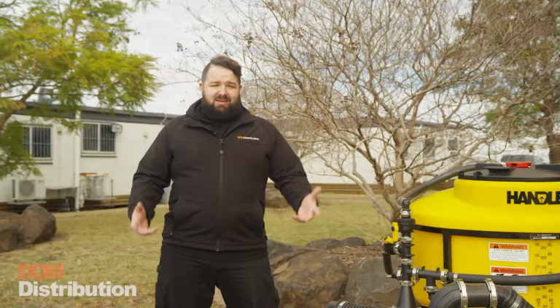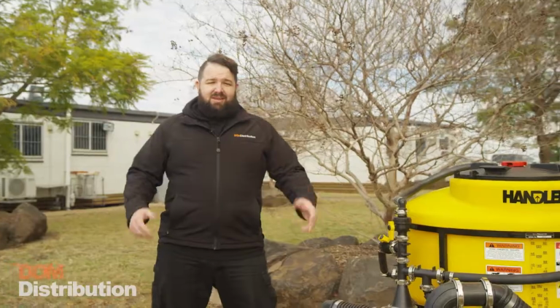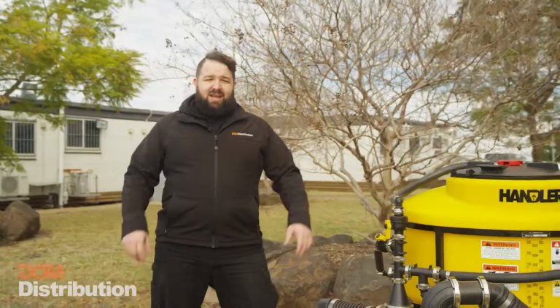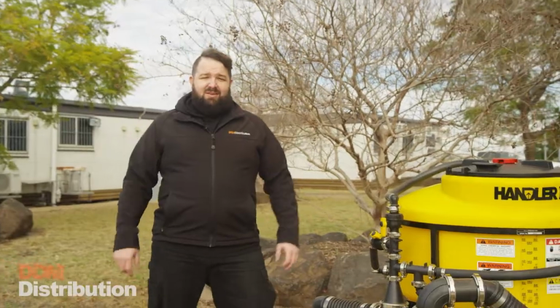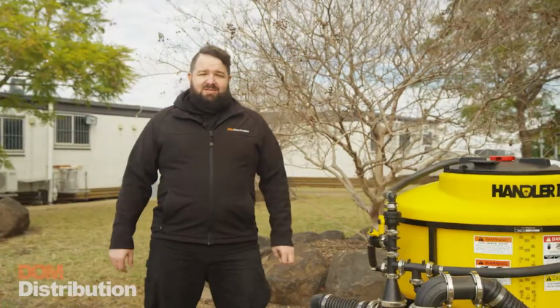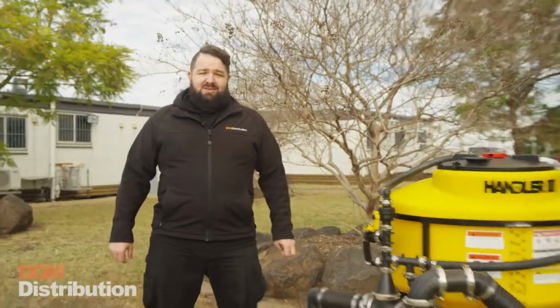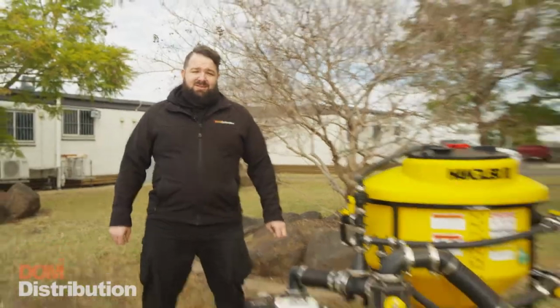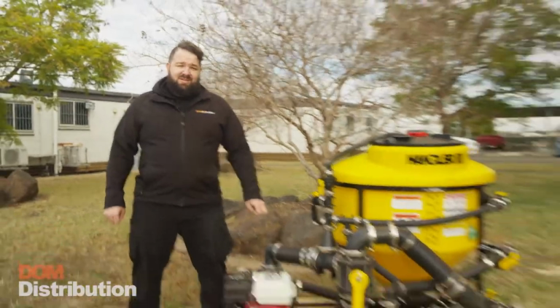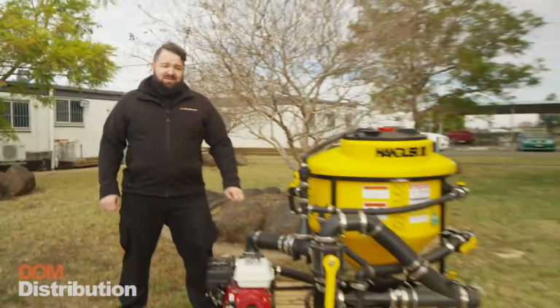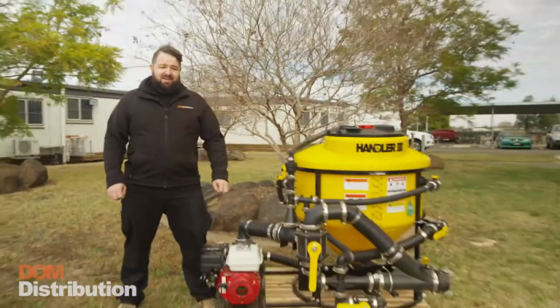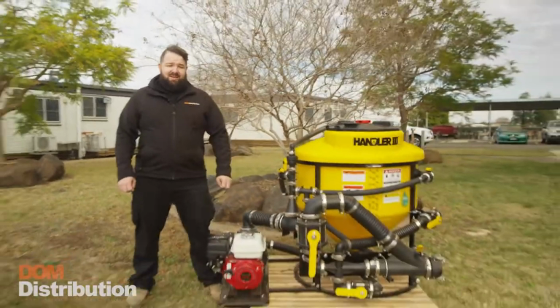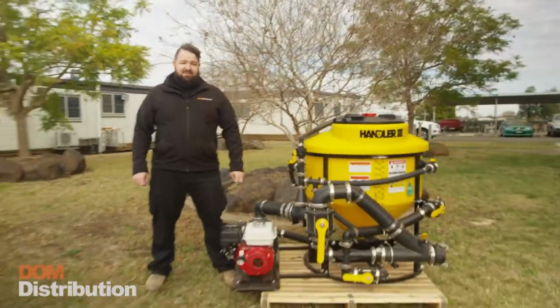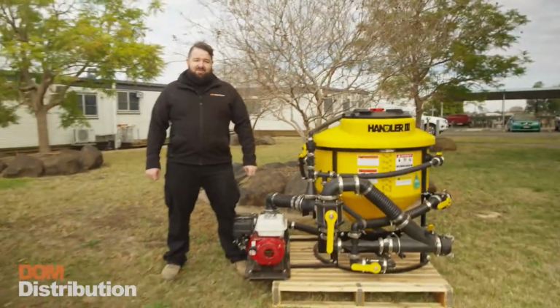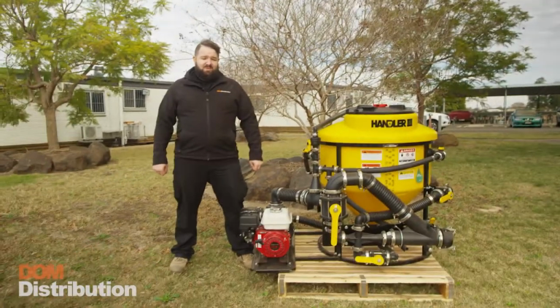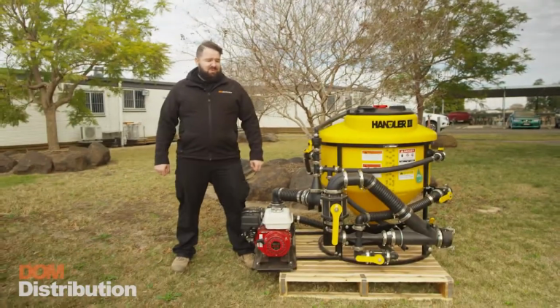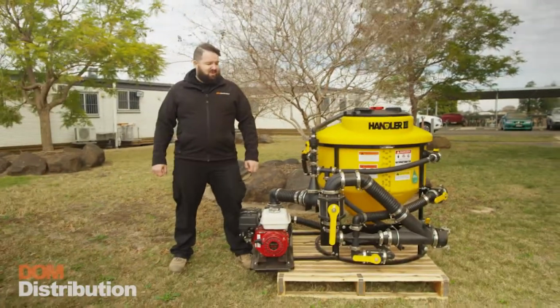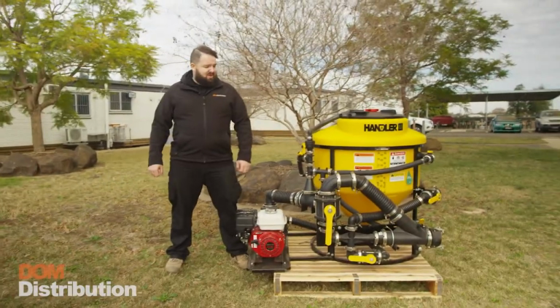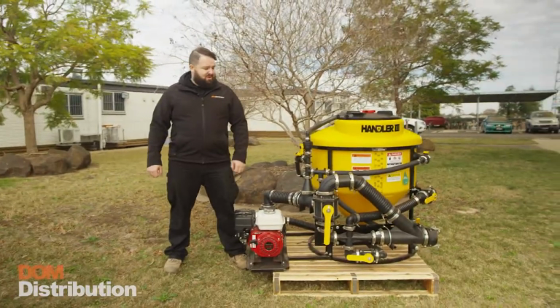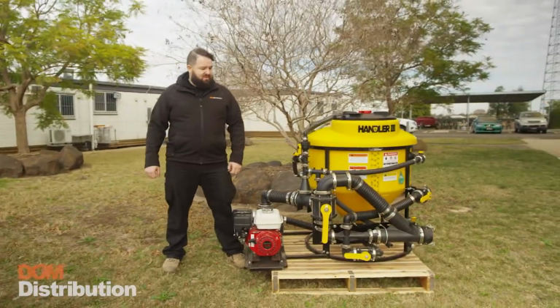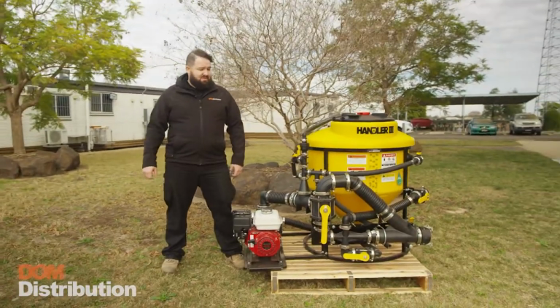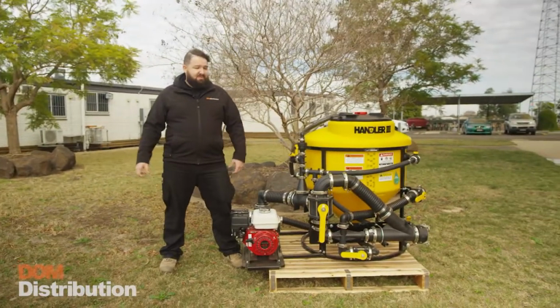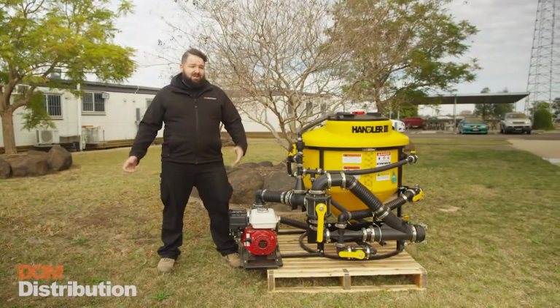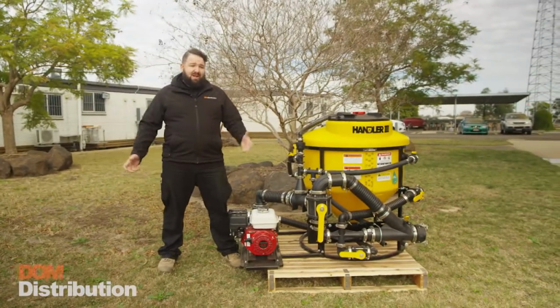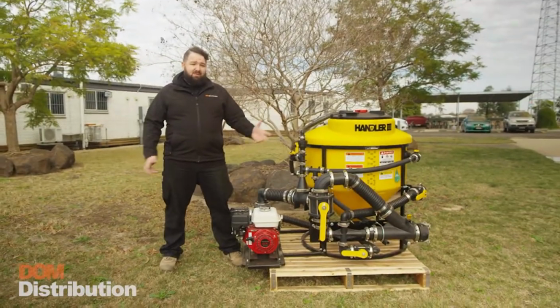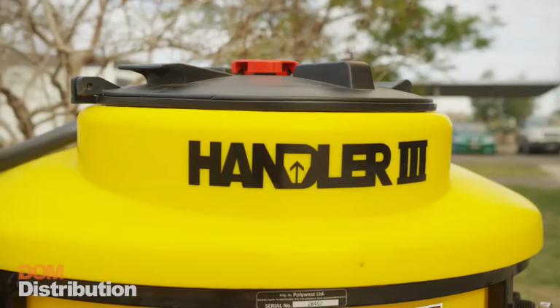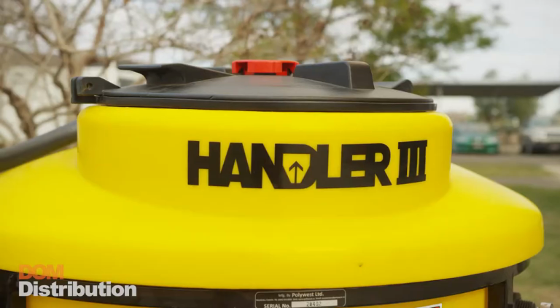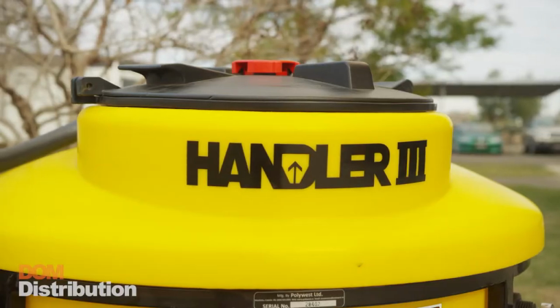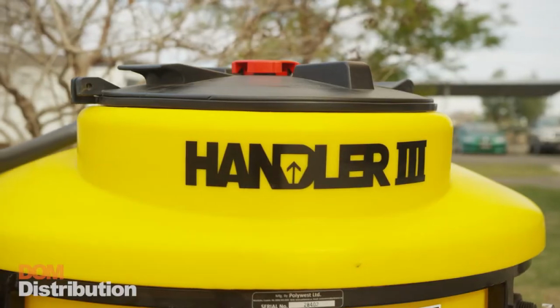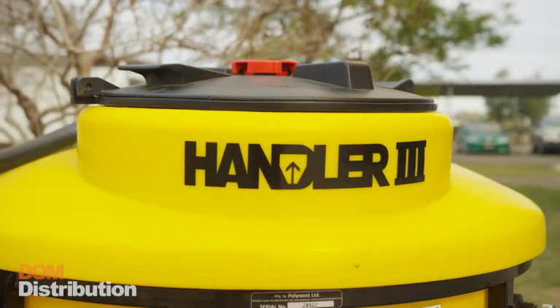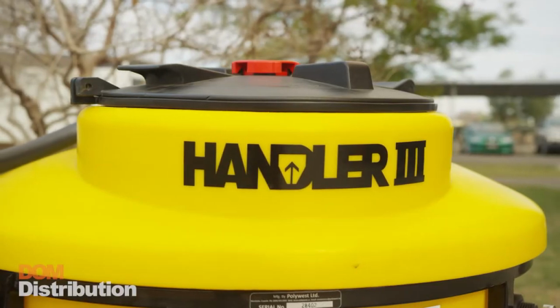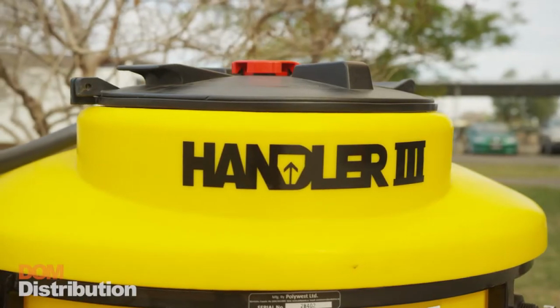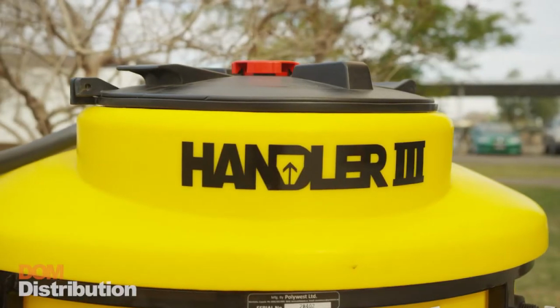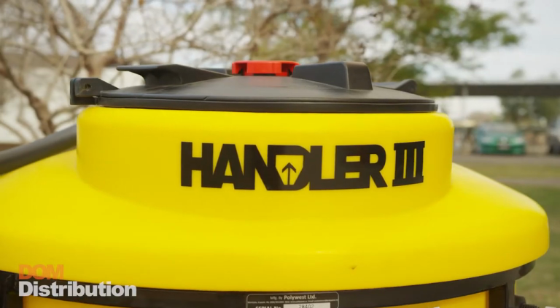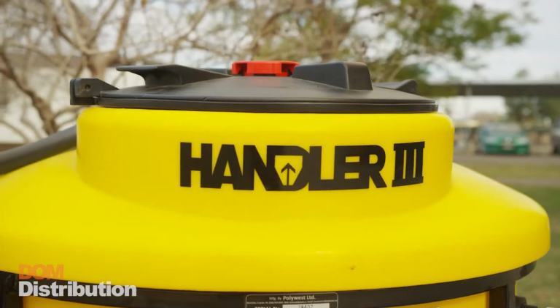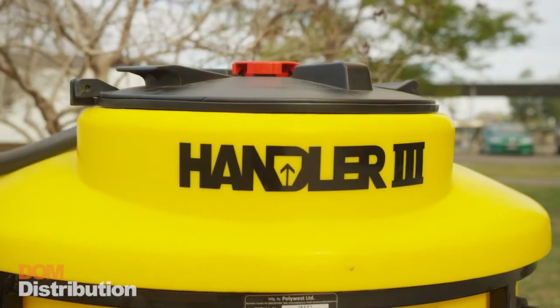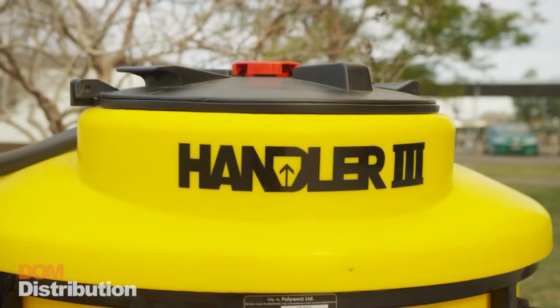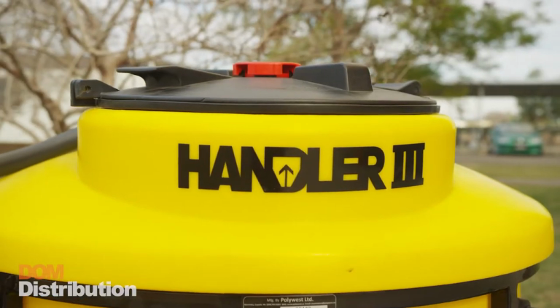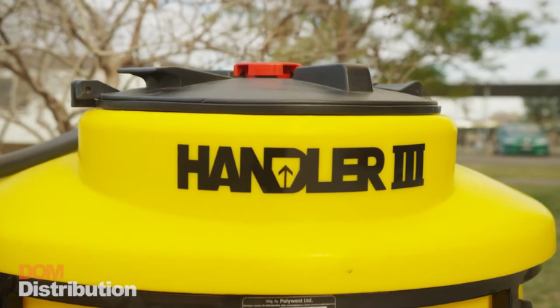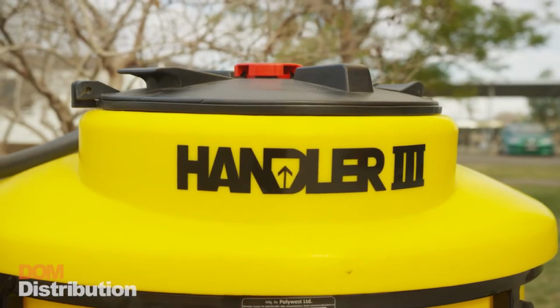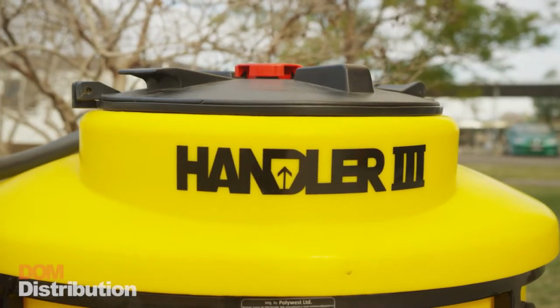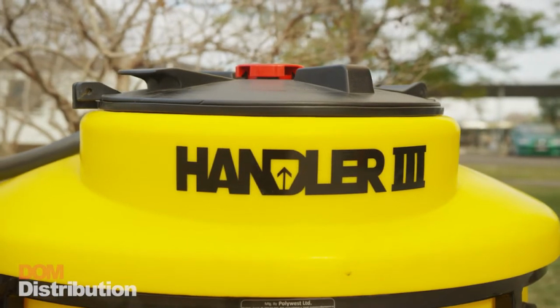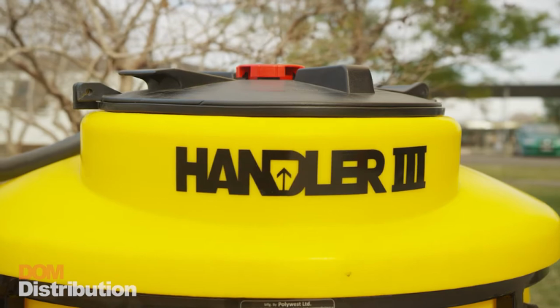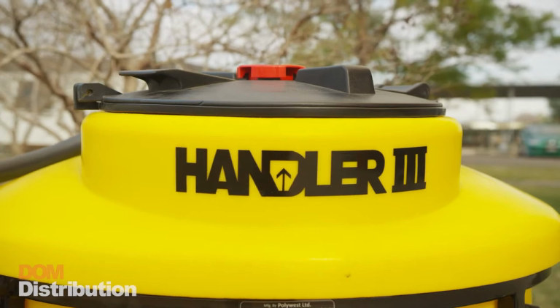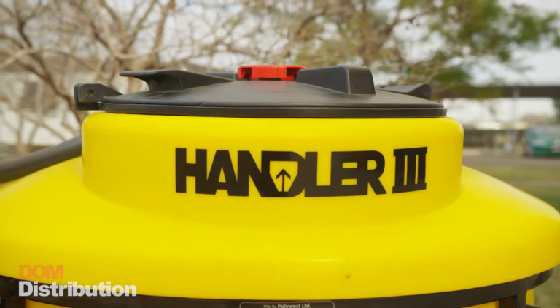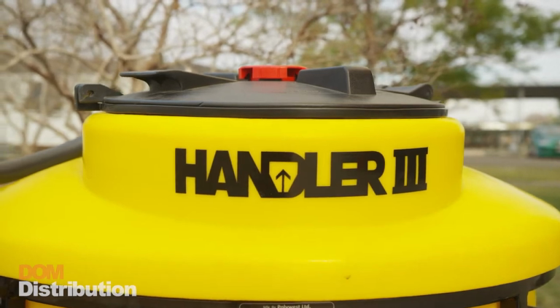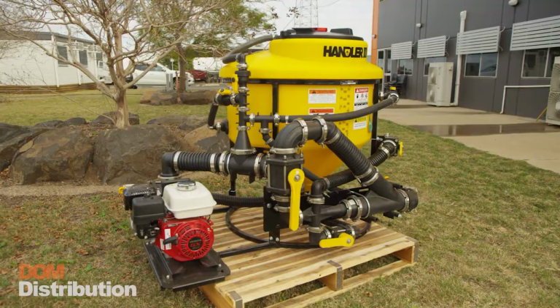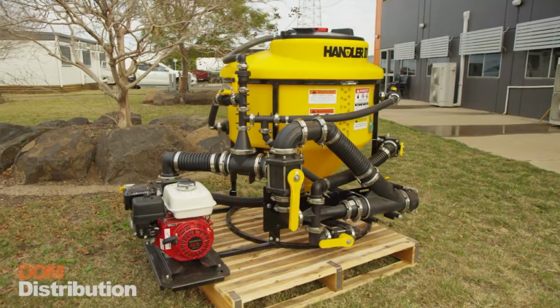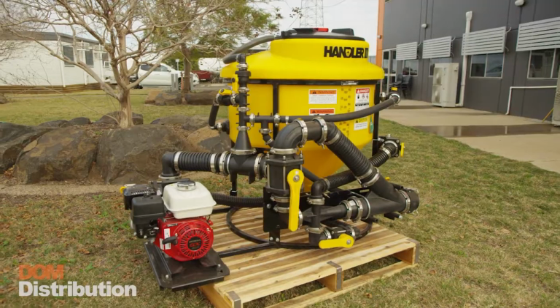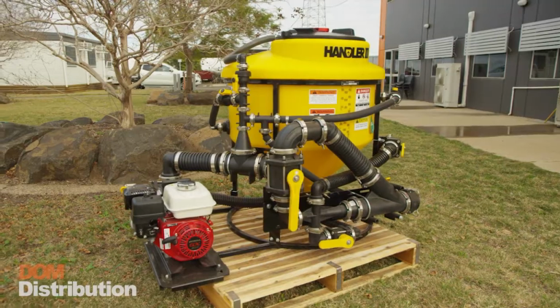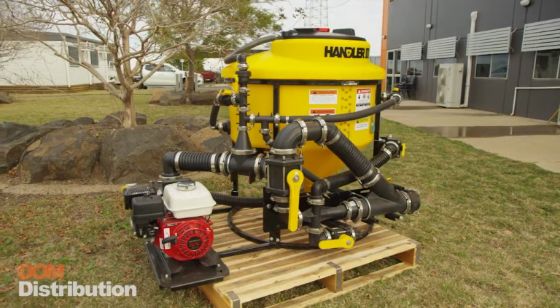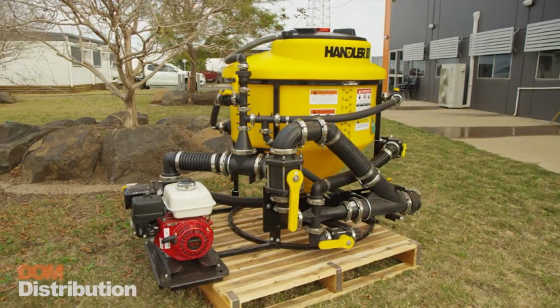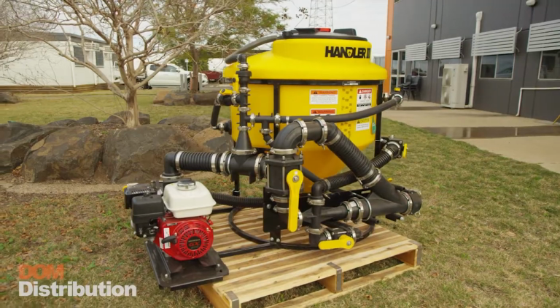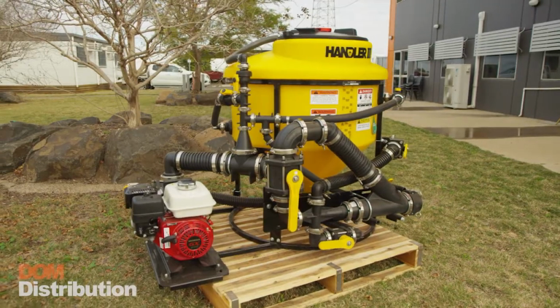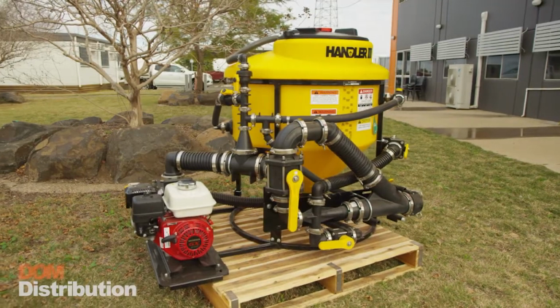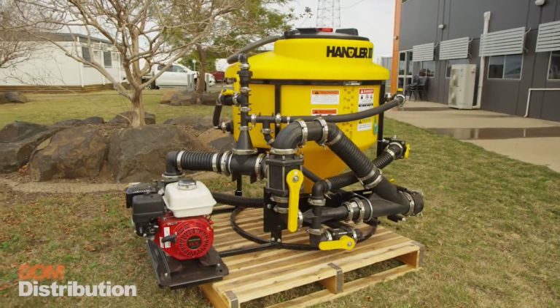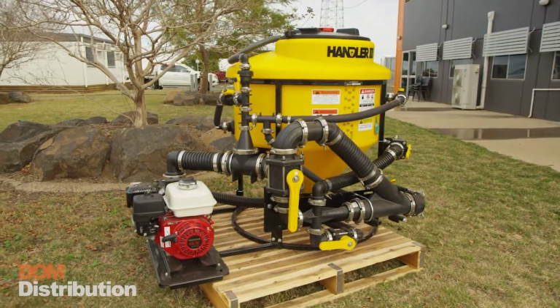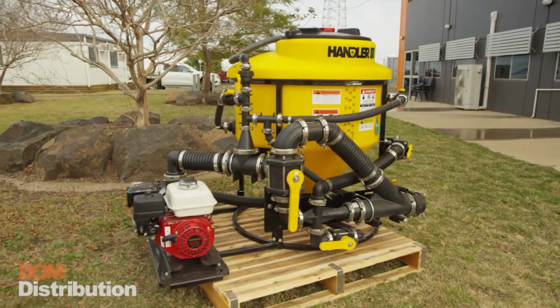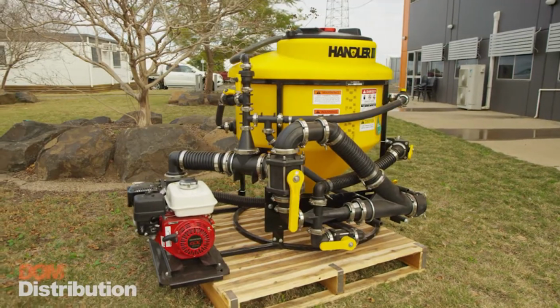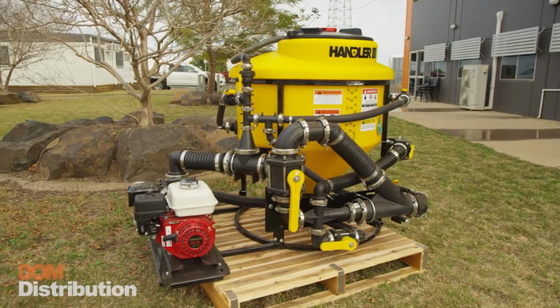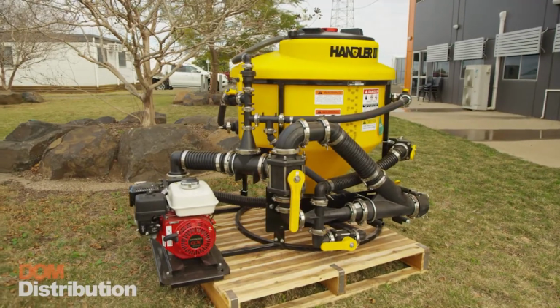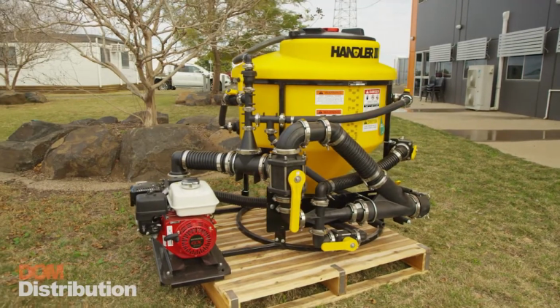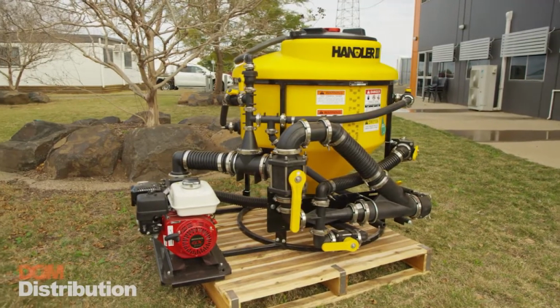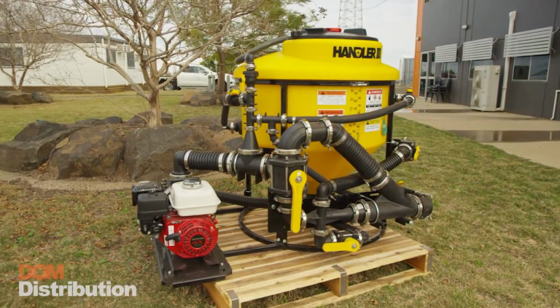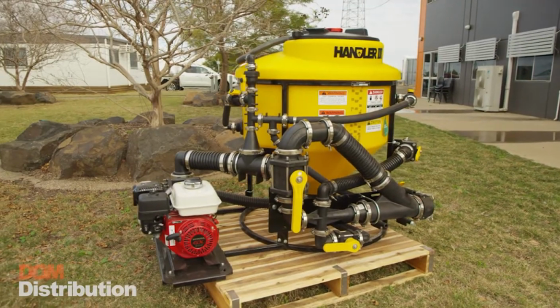G'day guys and girls, Anthony here from Dom Distribution. Today we've got the Handler 3 batching system — a very popular and very versatile unit.